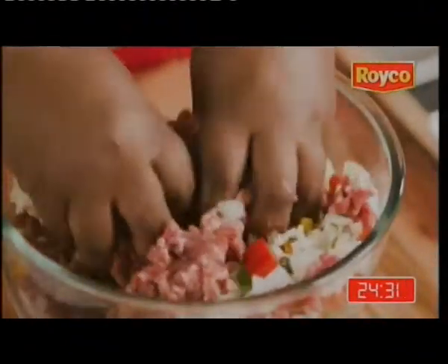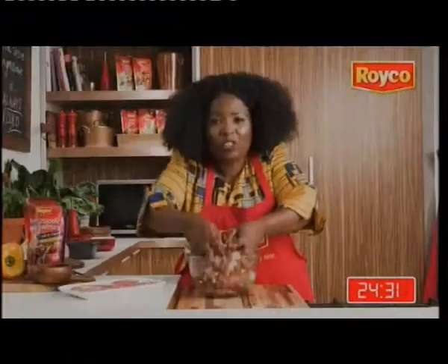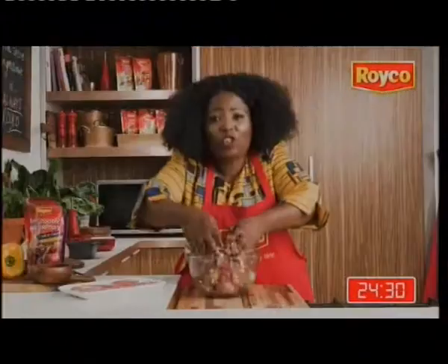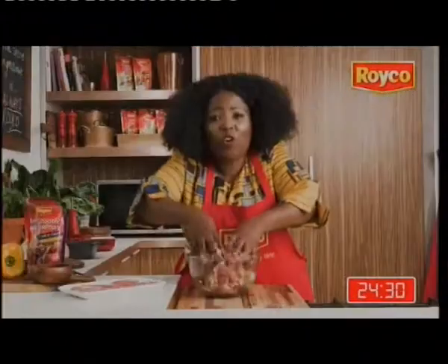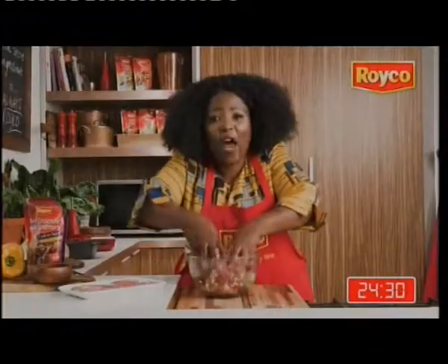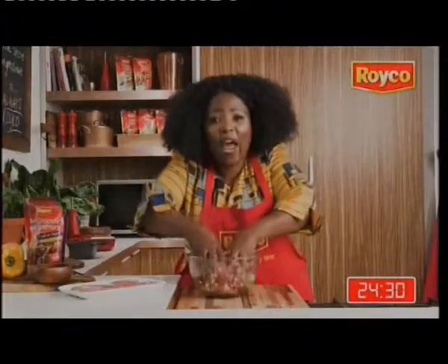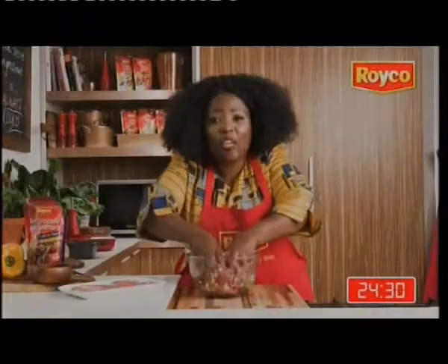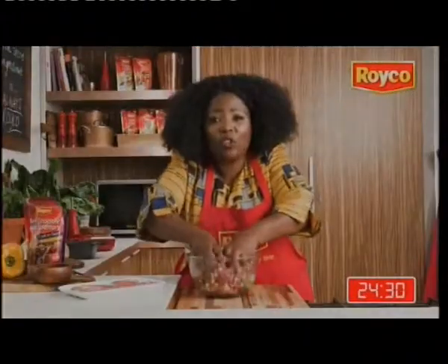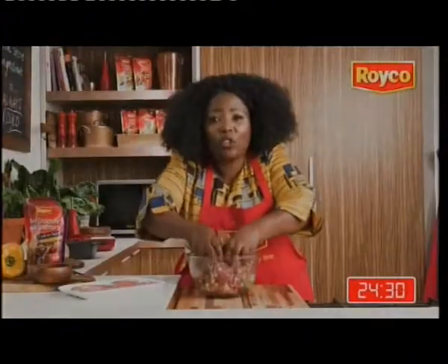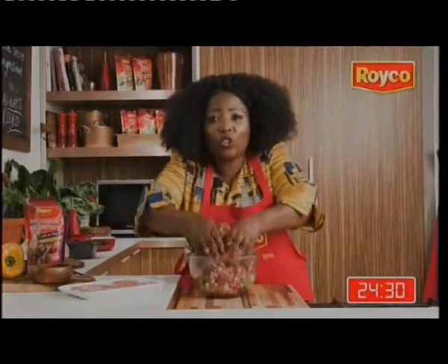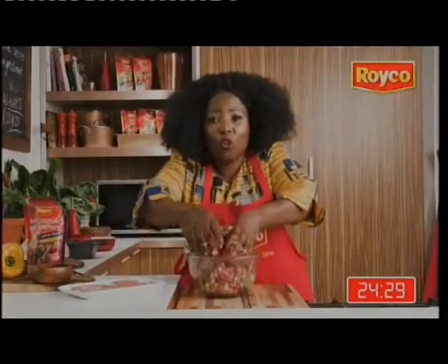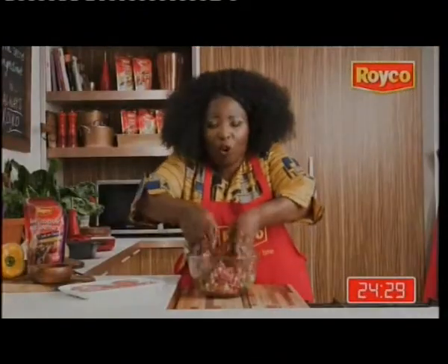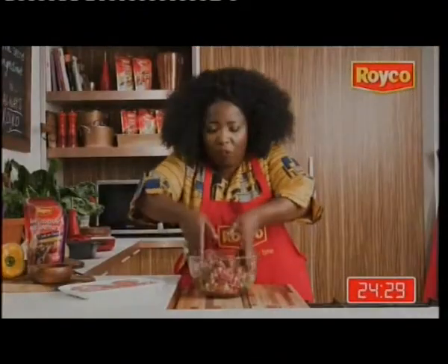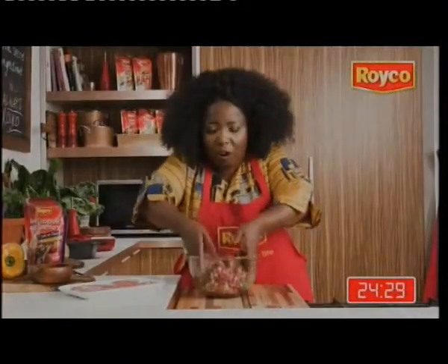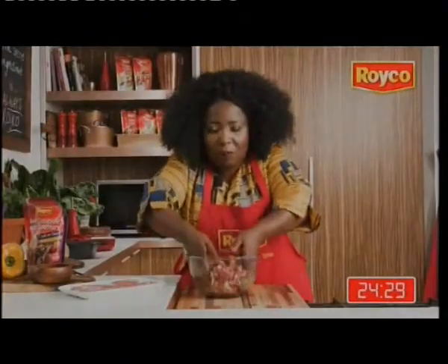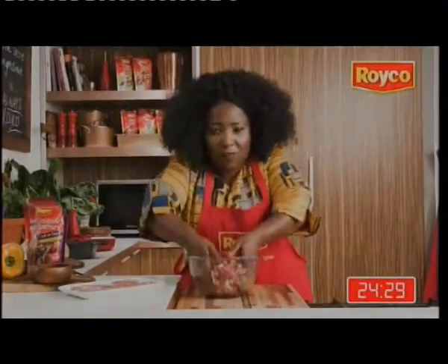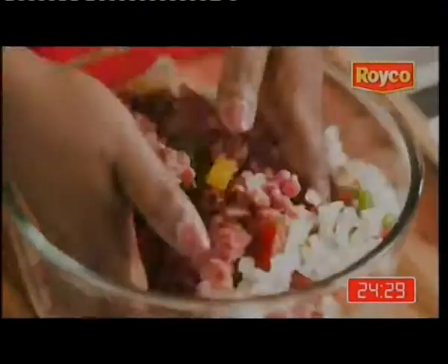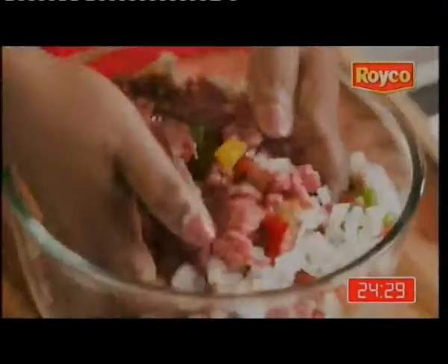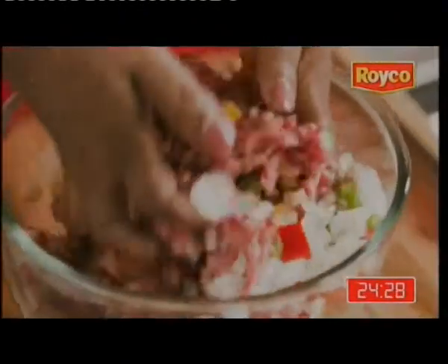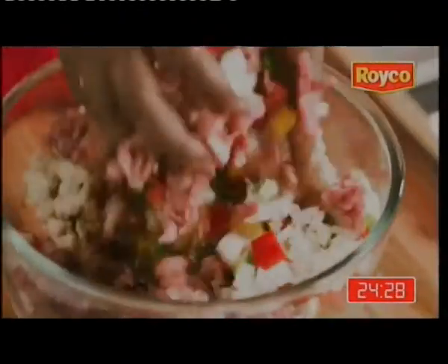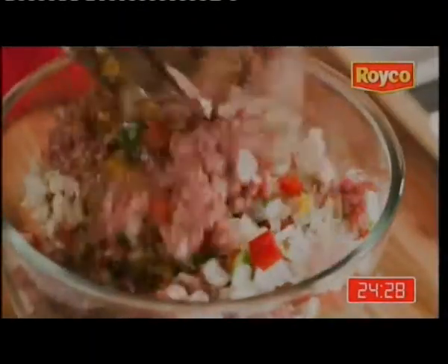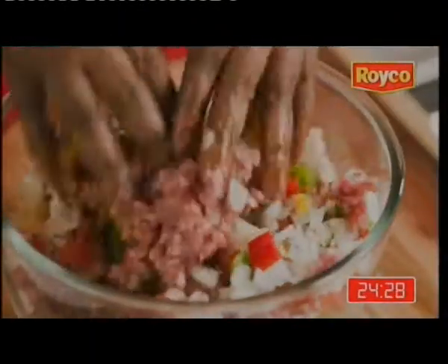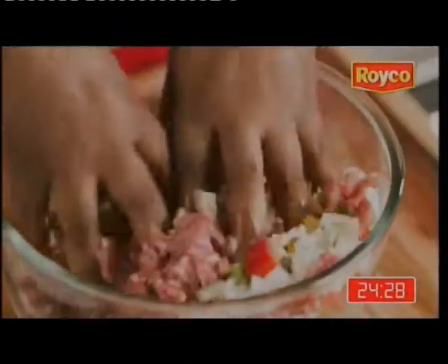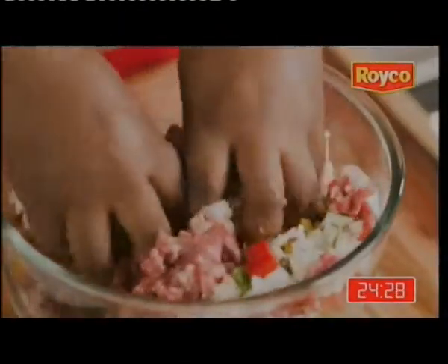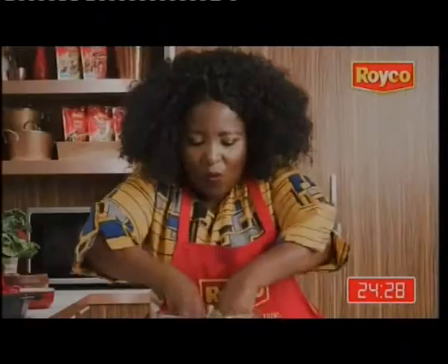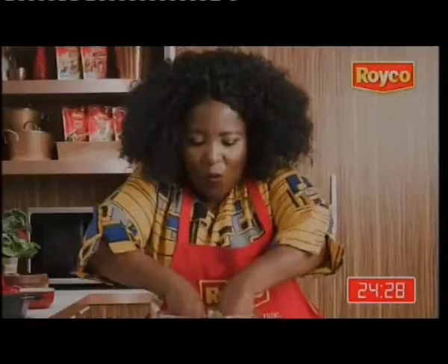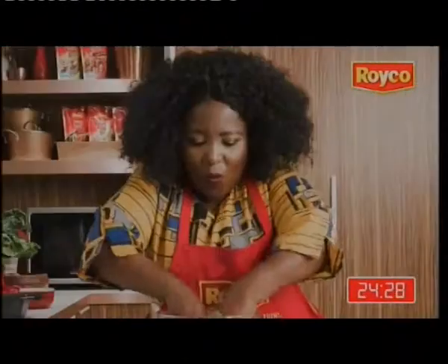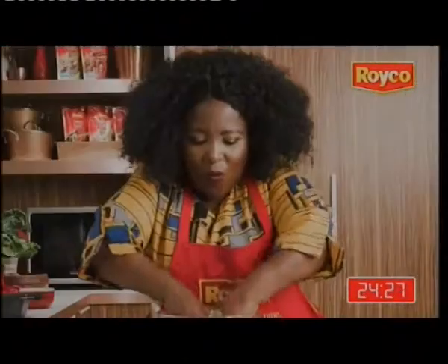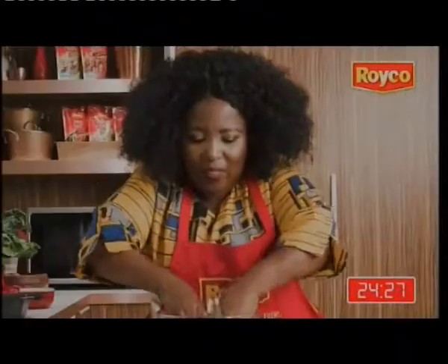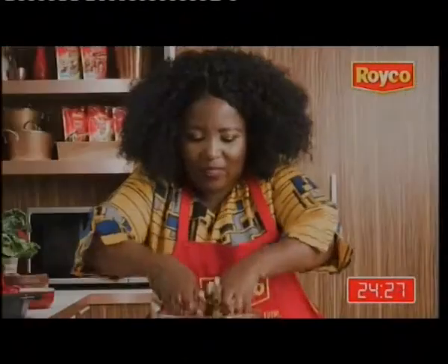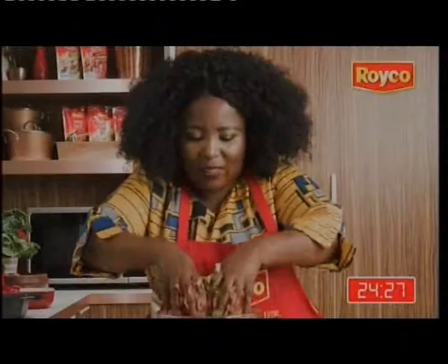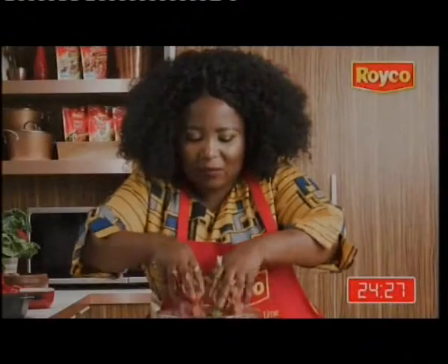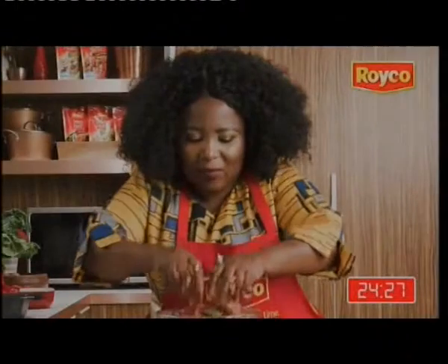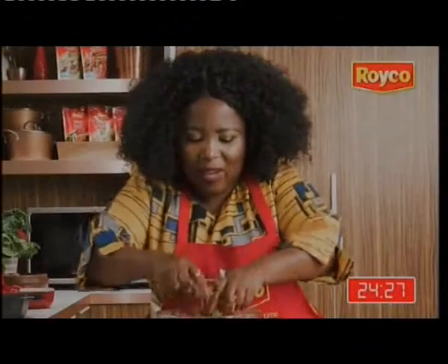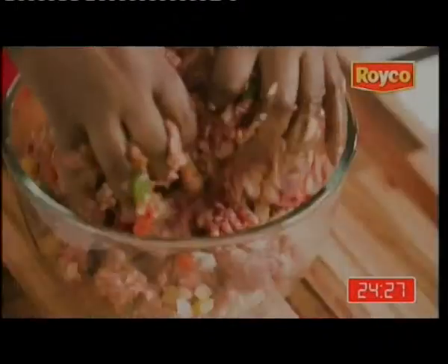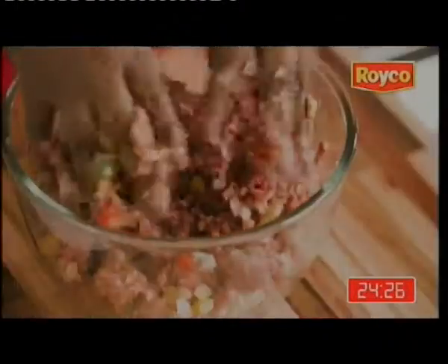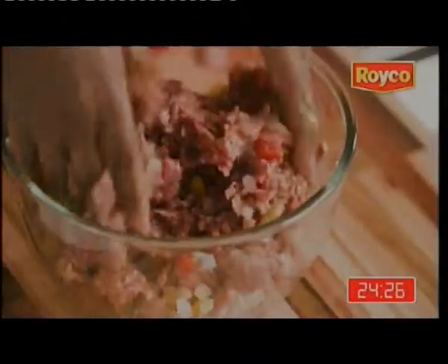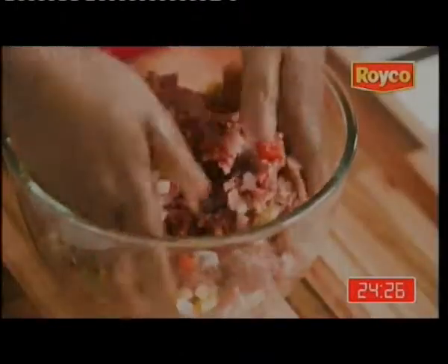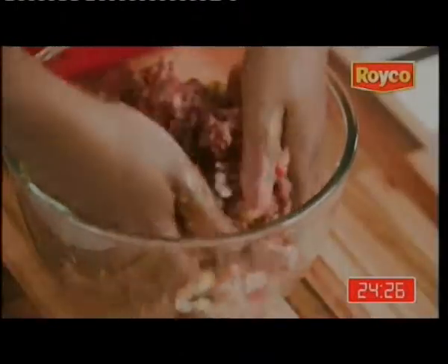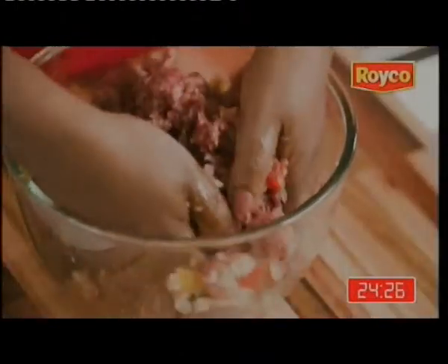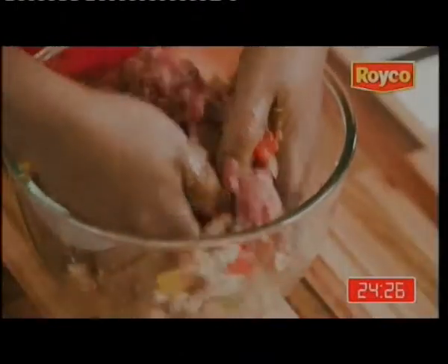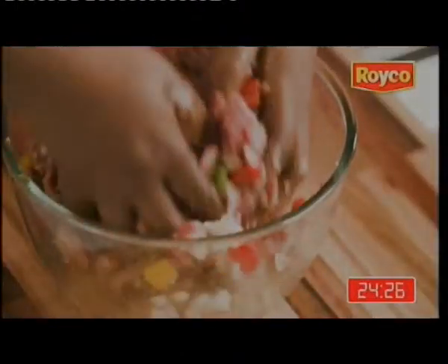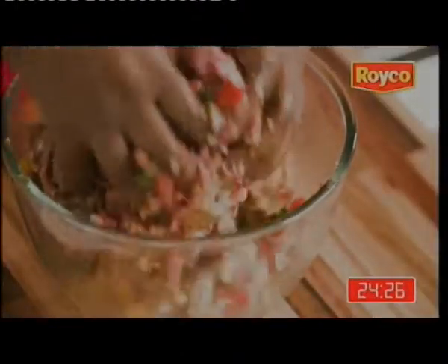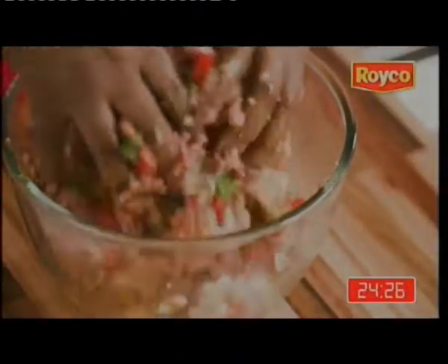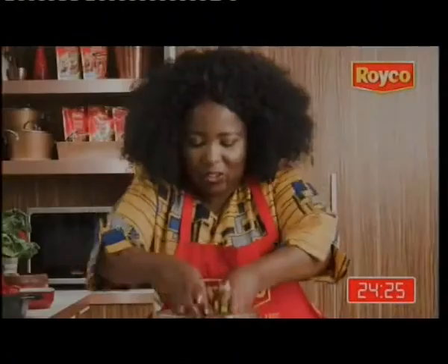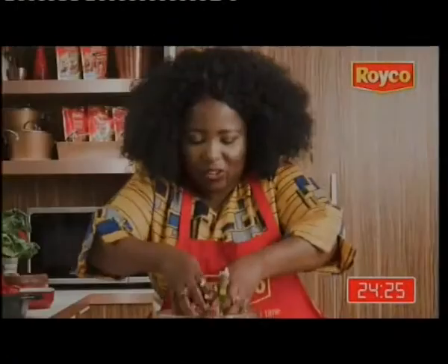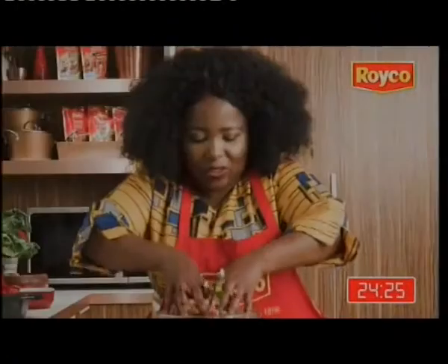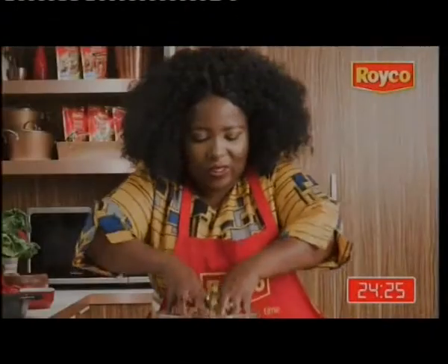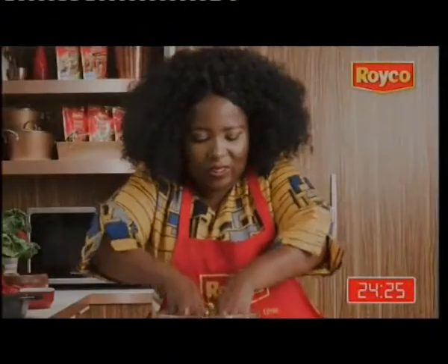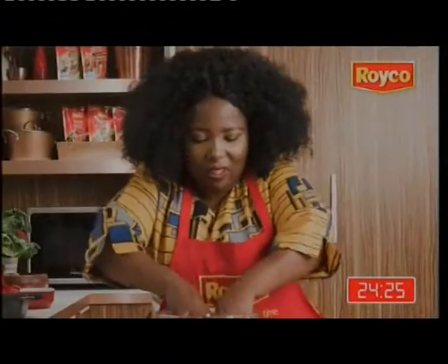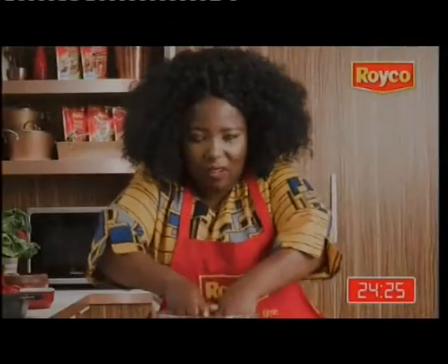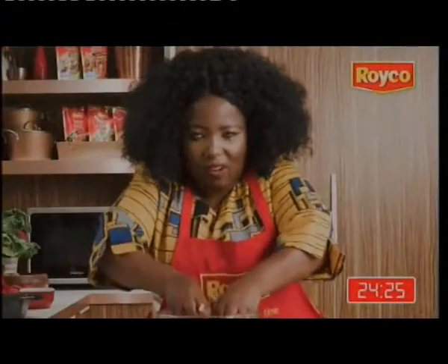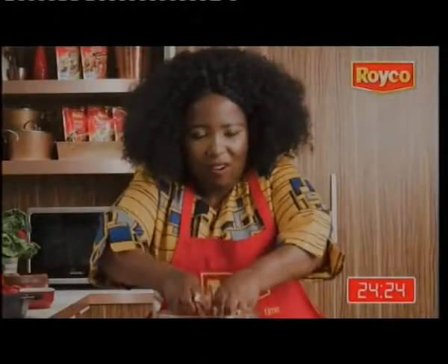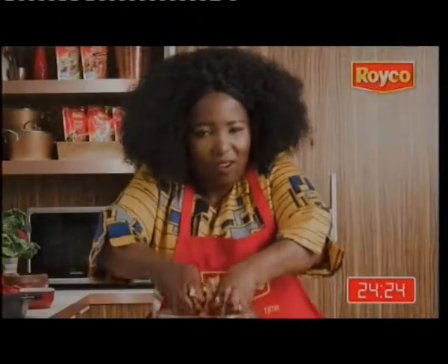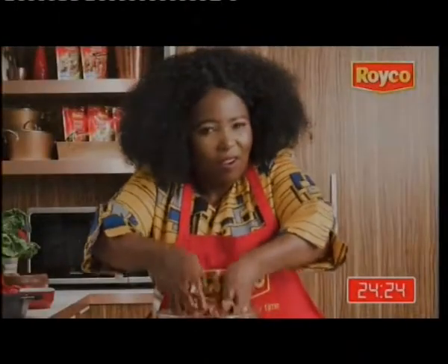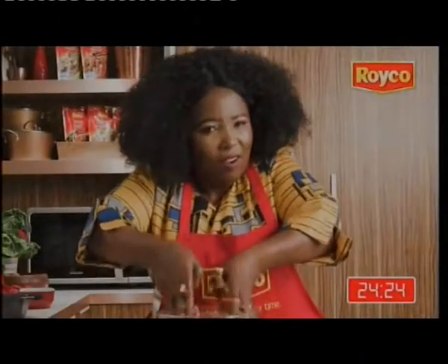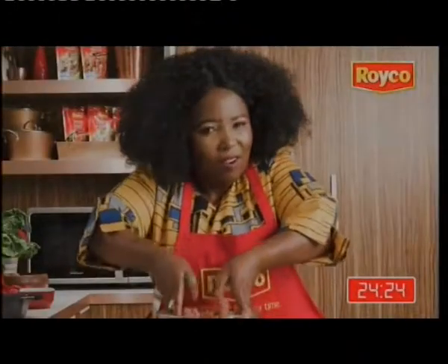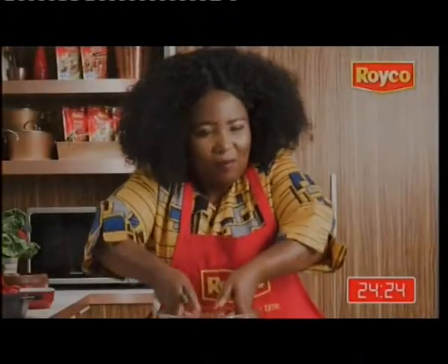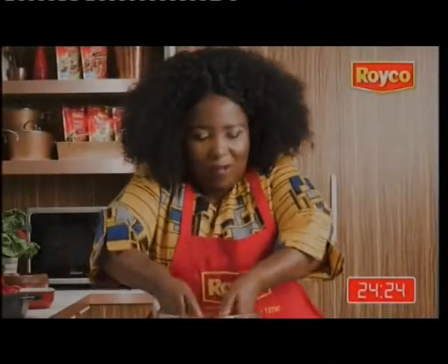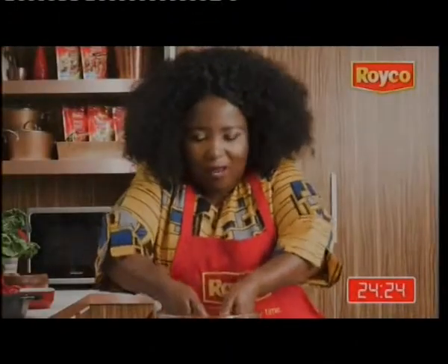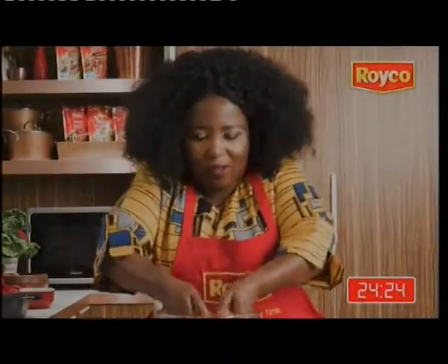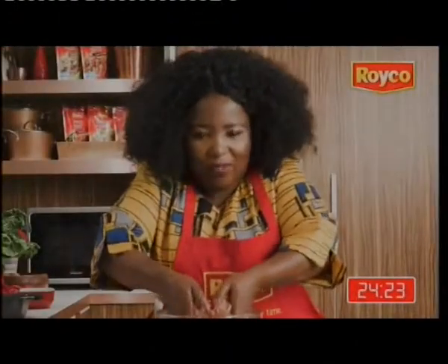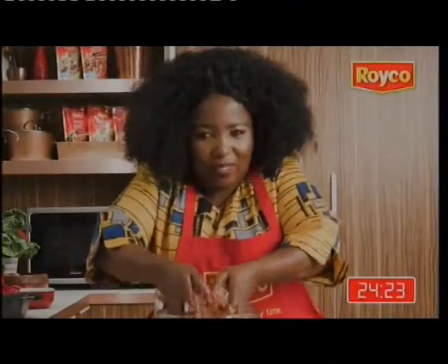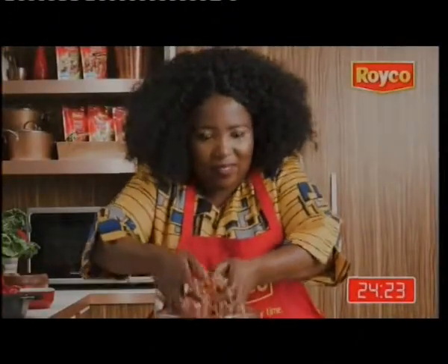Try not to over mix it. Oh, the smell of this sauce. My word.